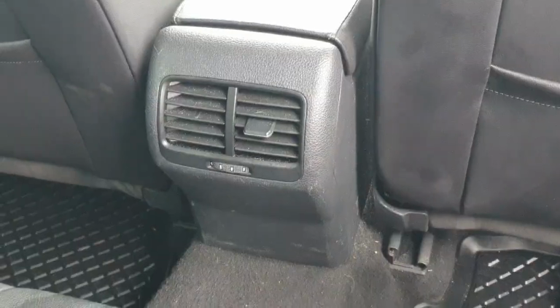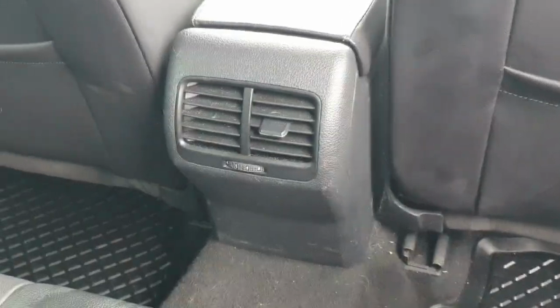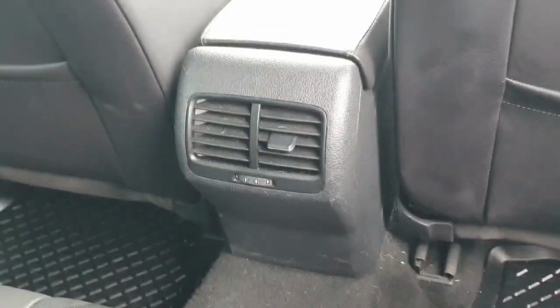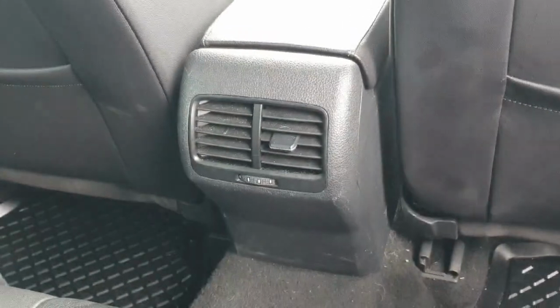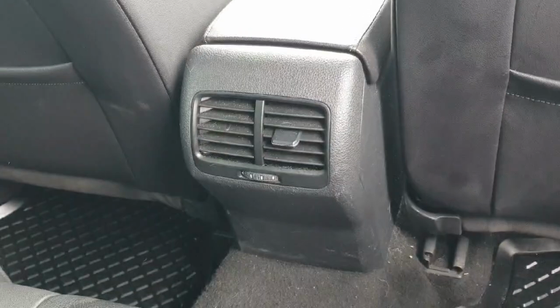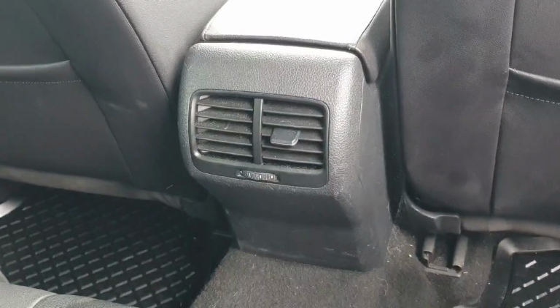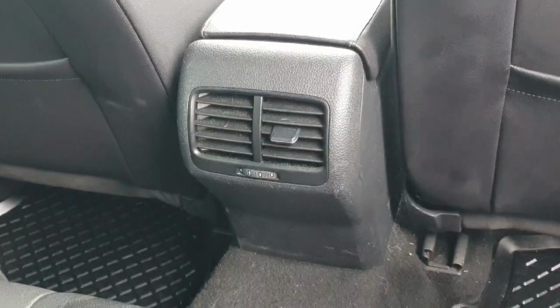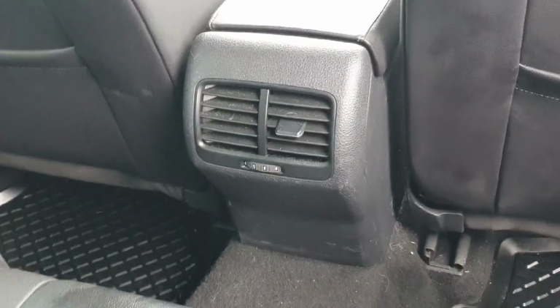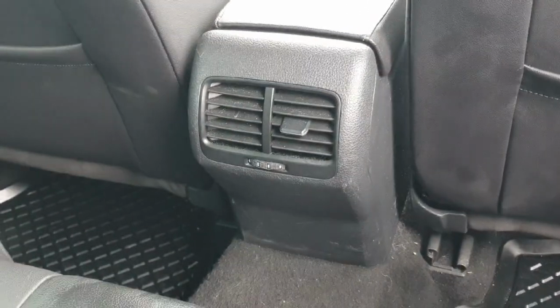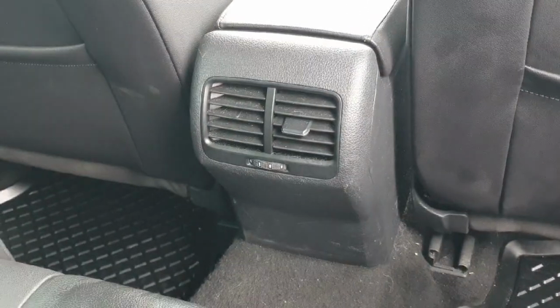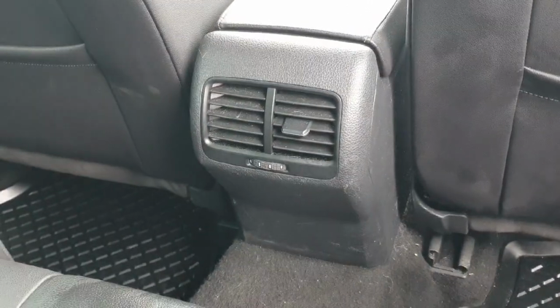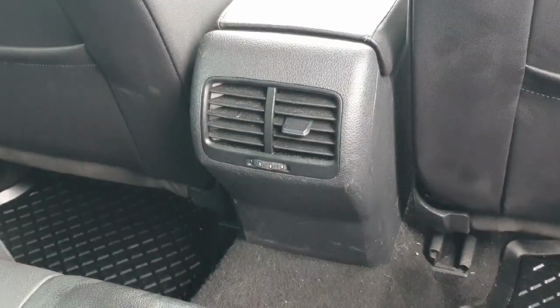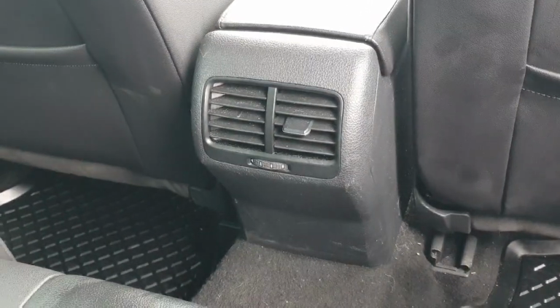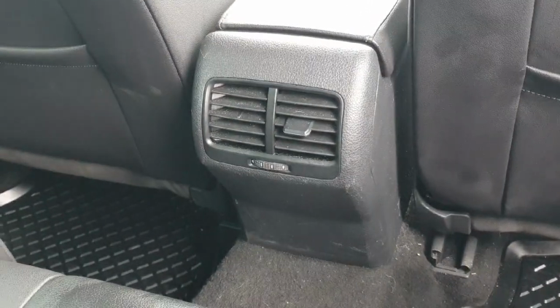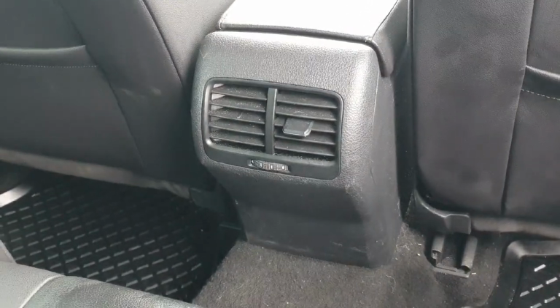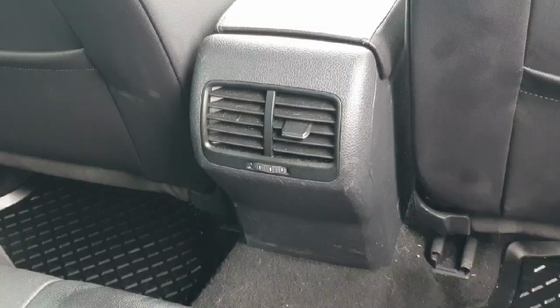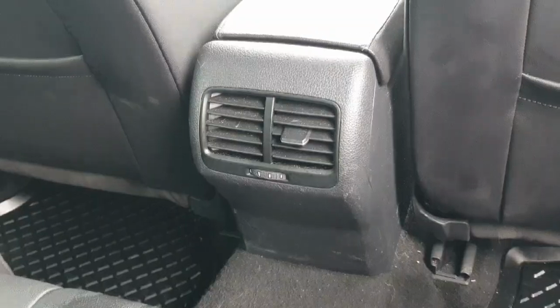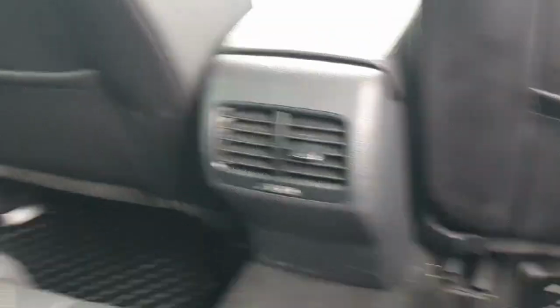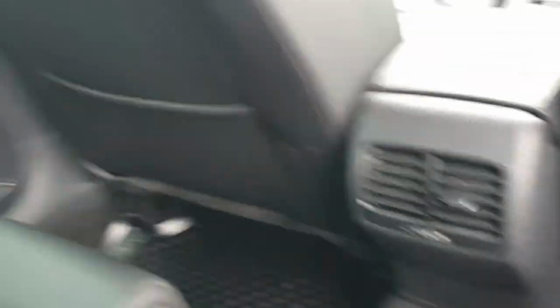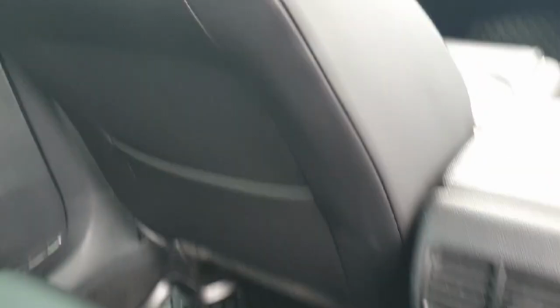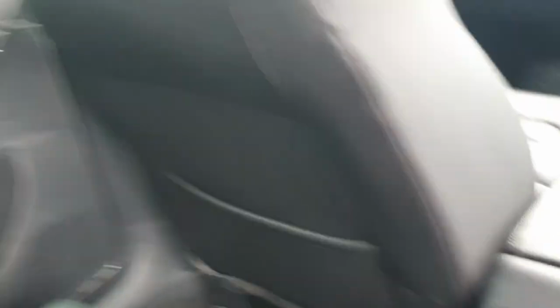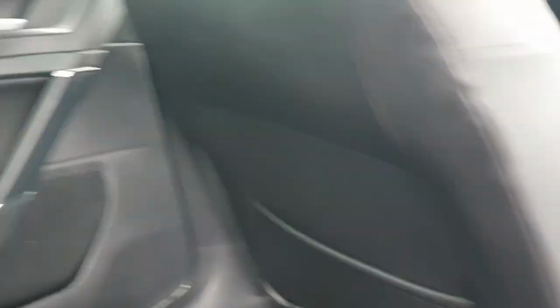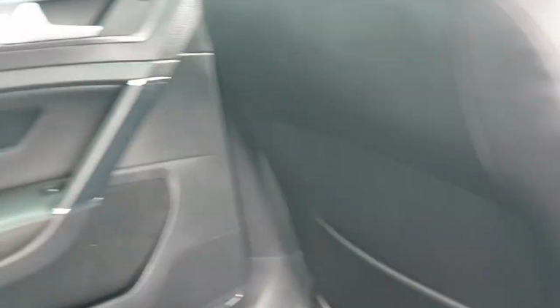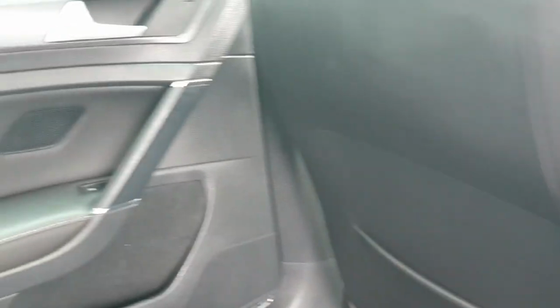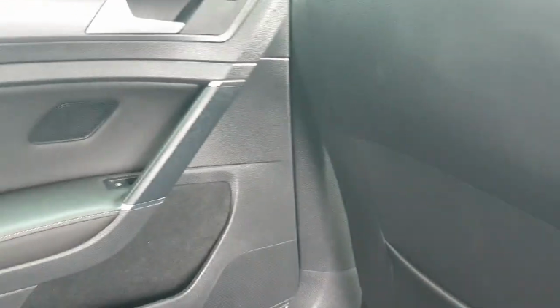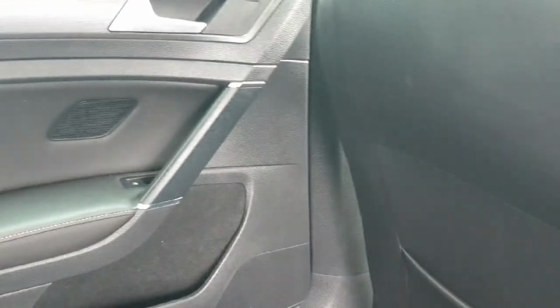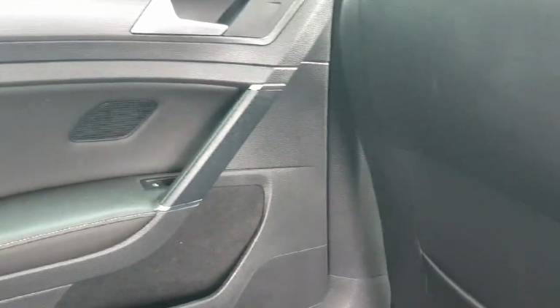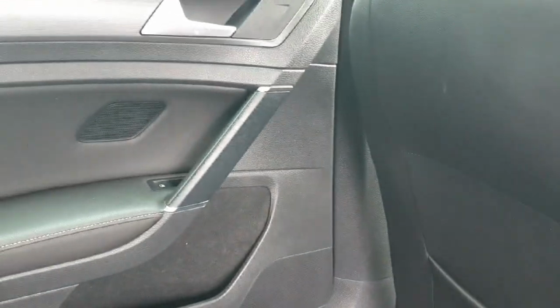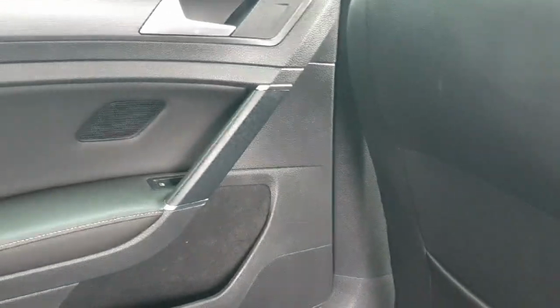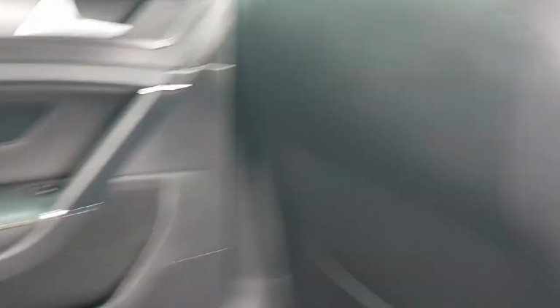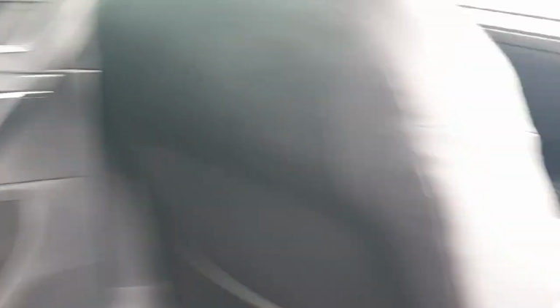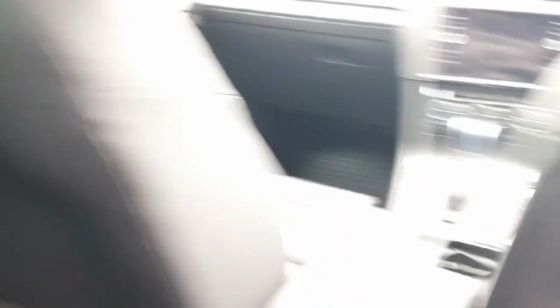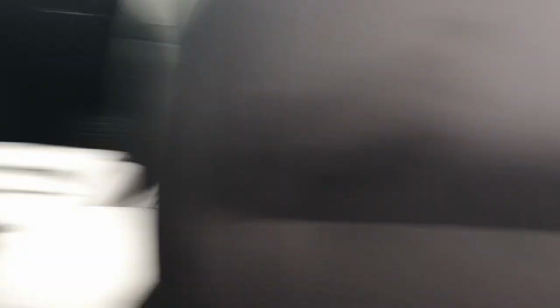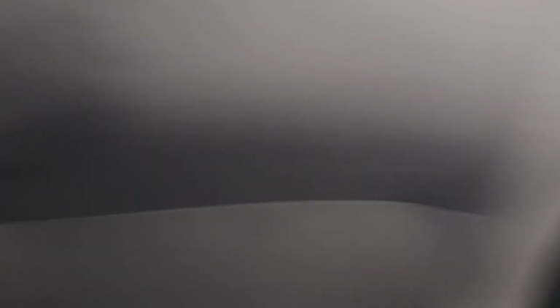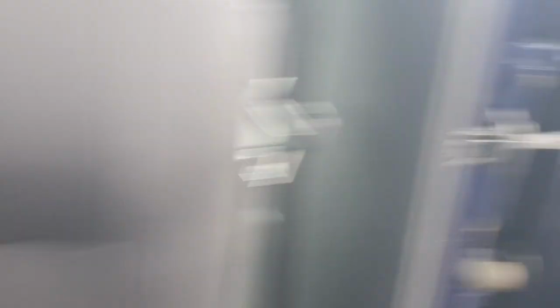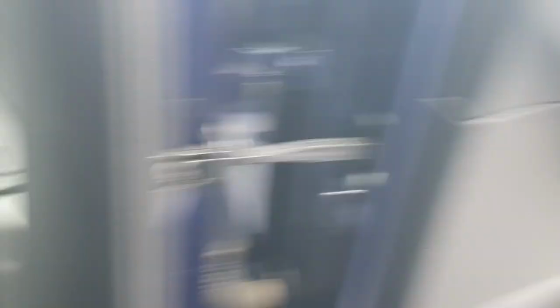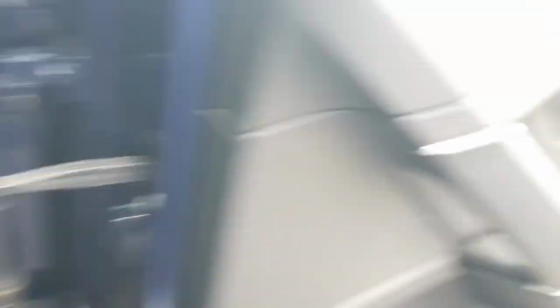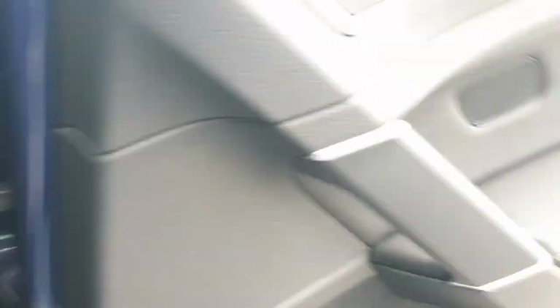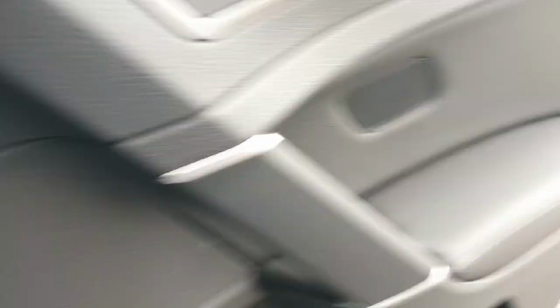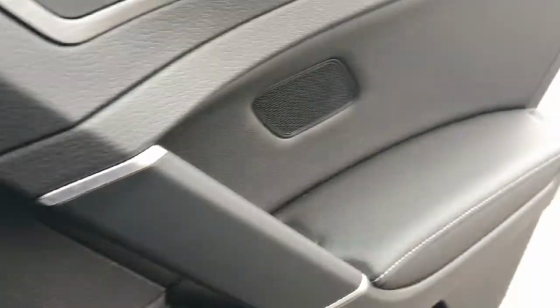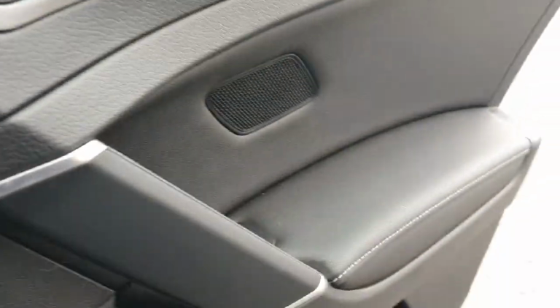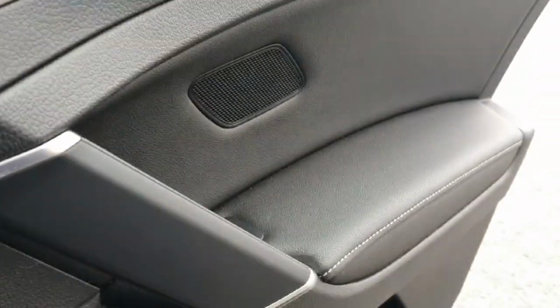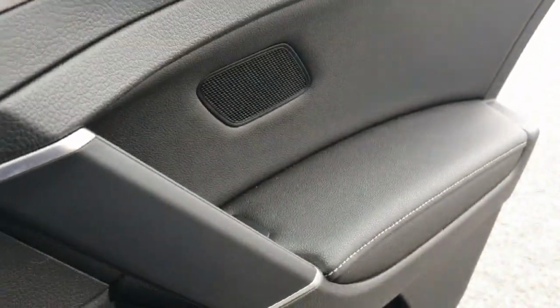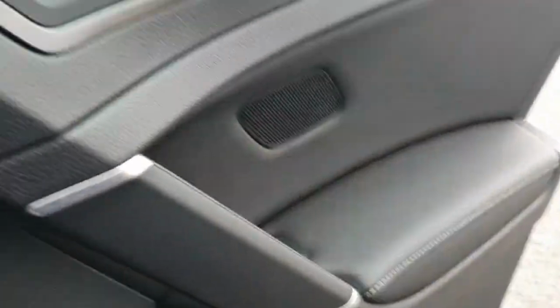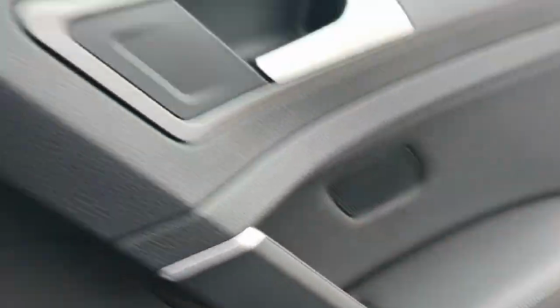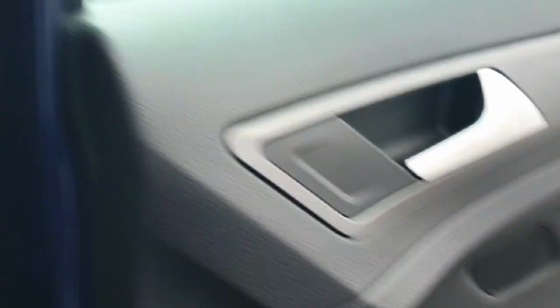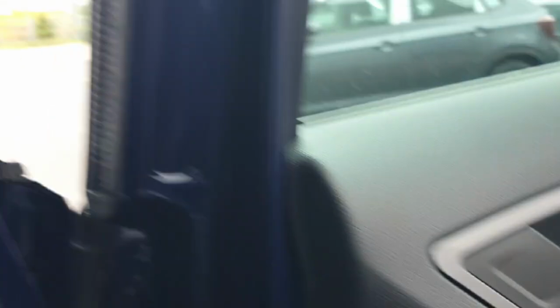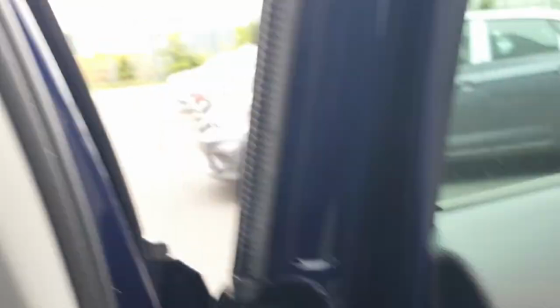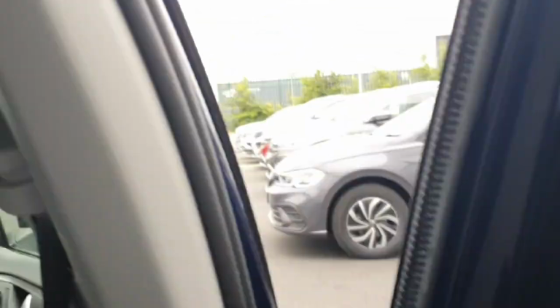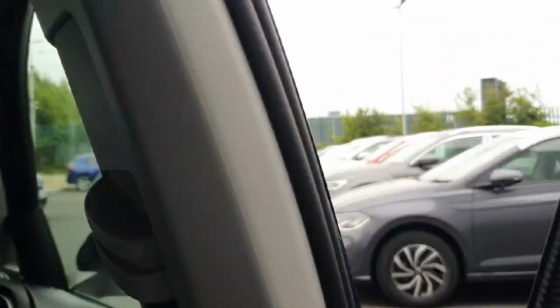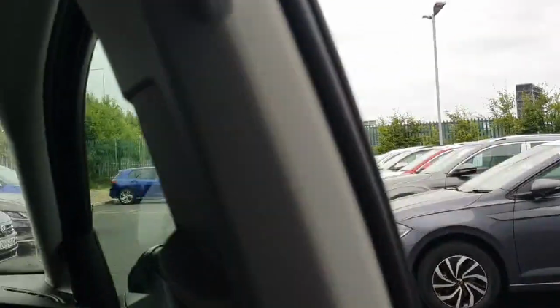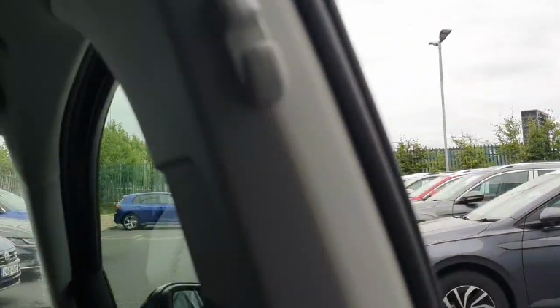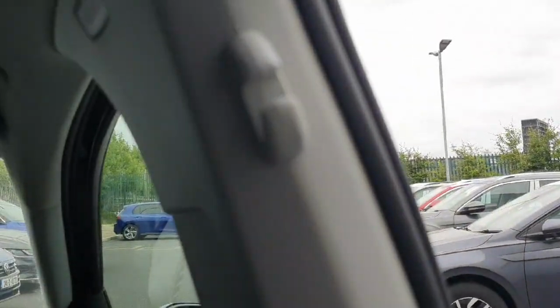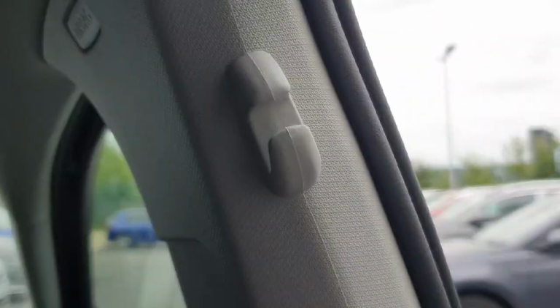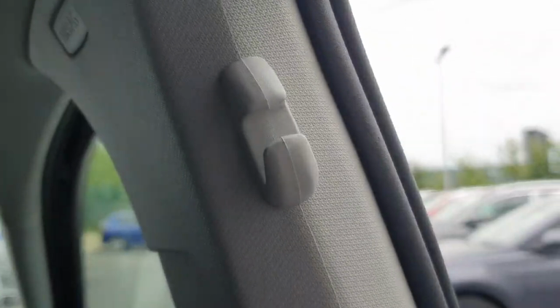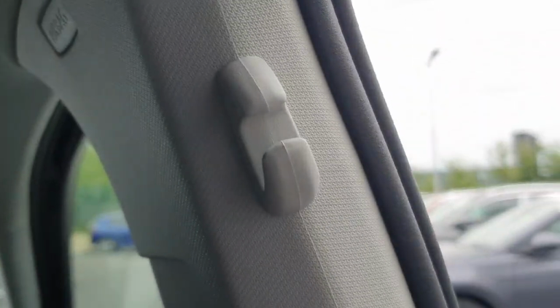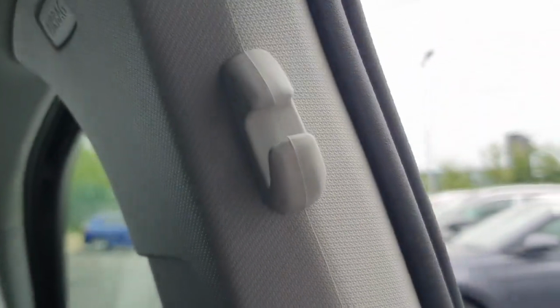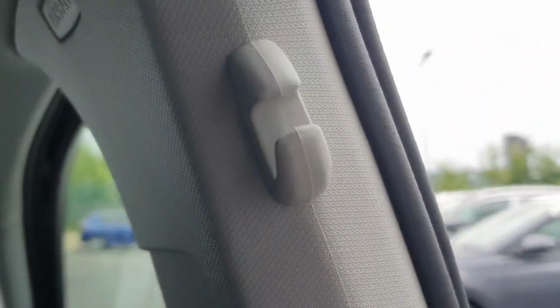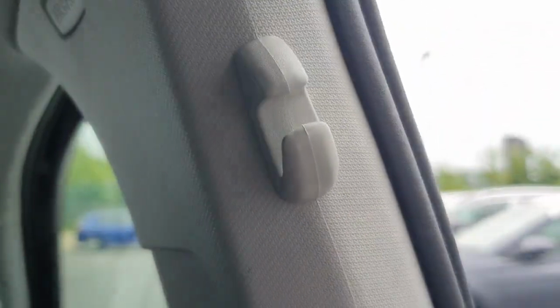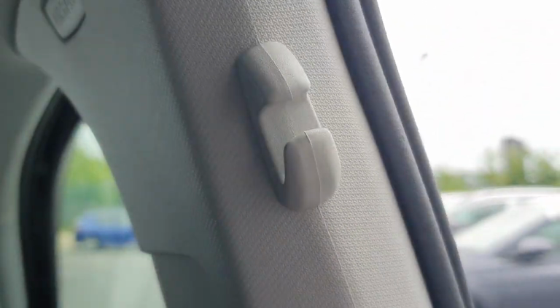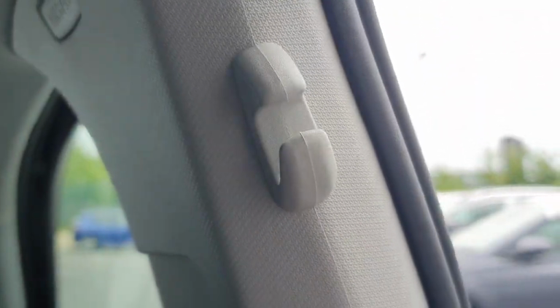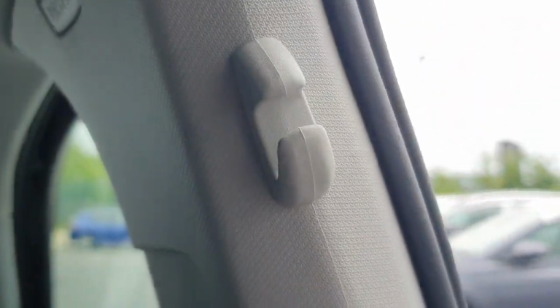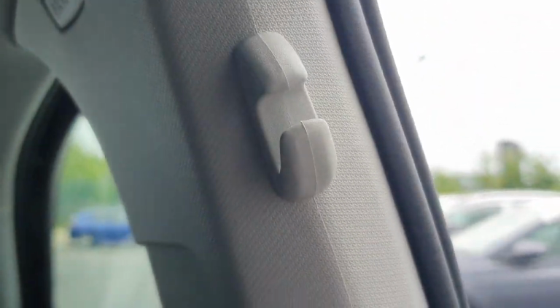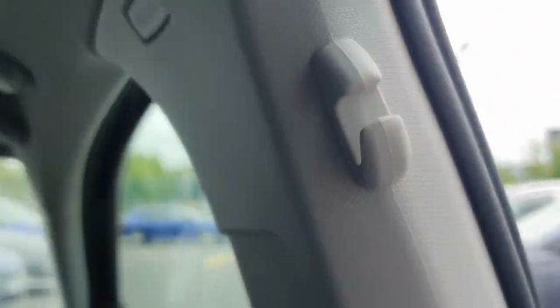You also have the rear of your air conditioning system back here. Both sides as standard have electric windows, and a nice little feature up above on both sides is your coat hanger.